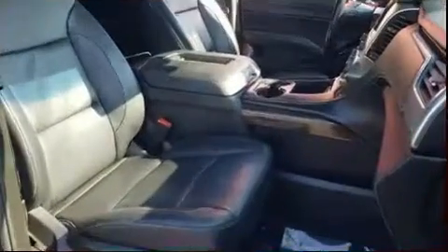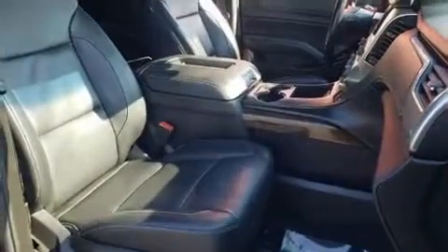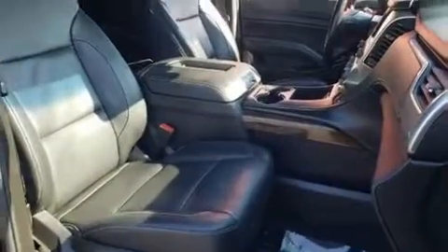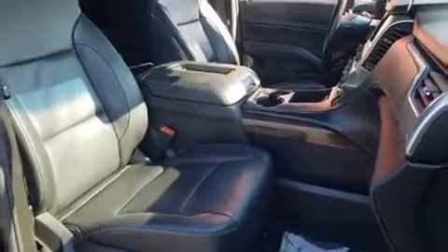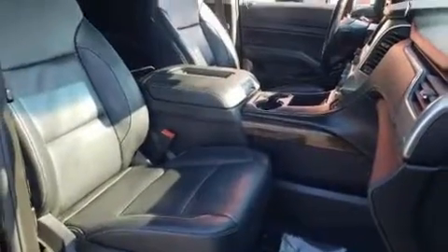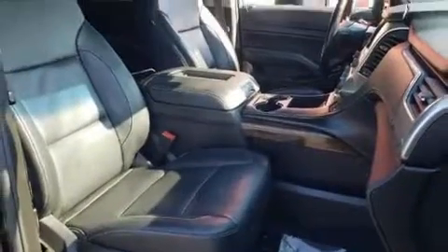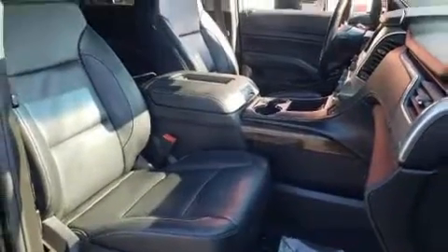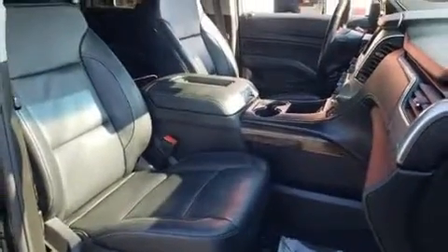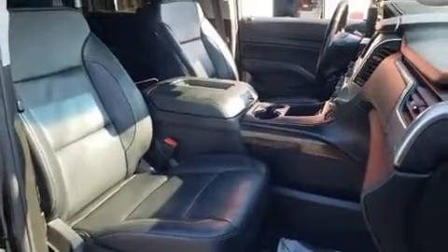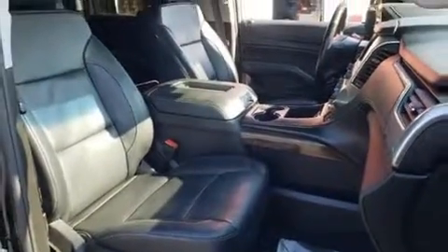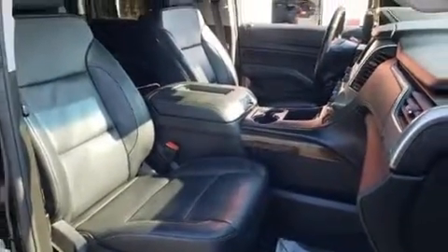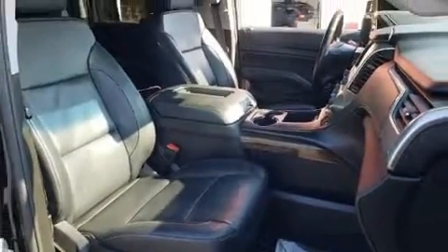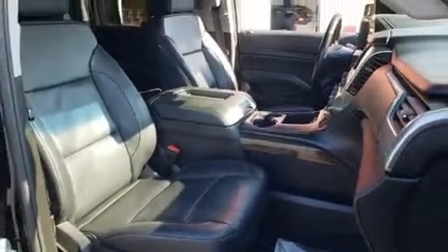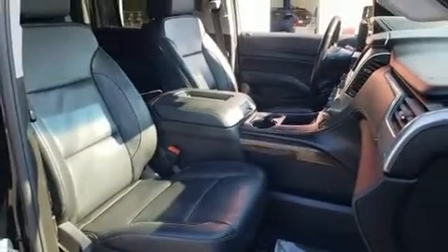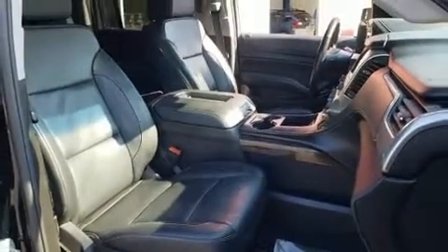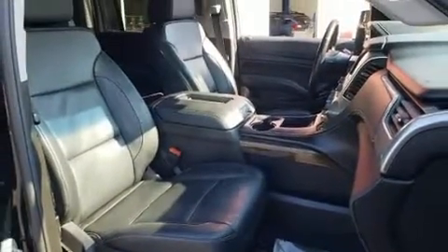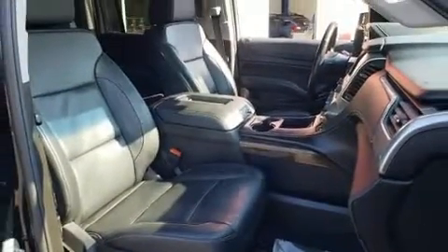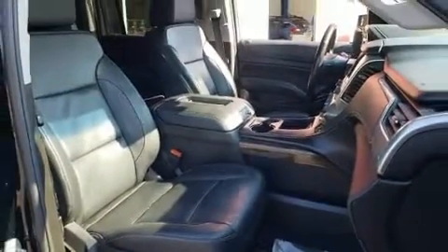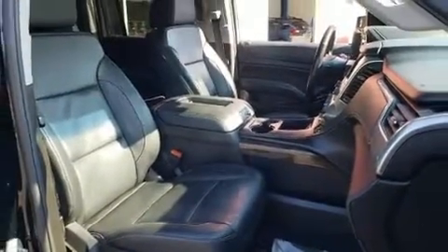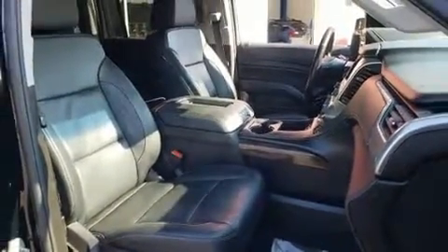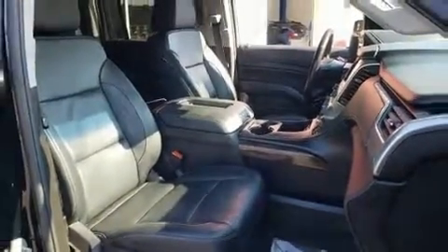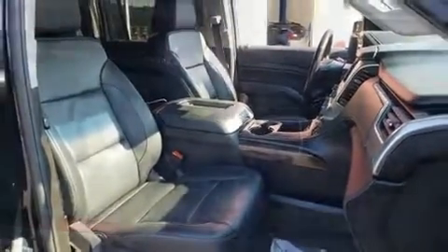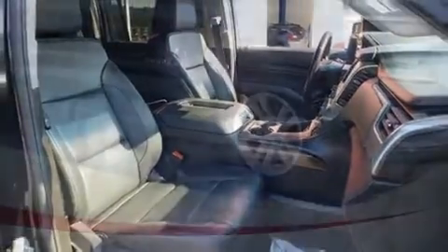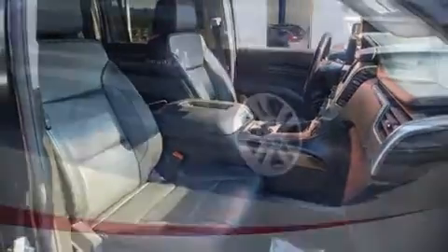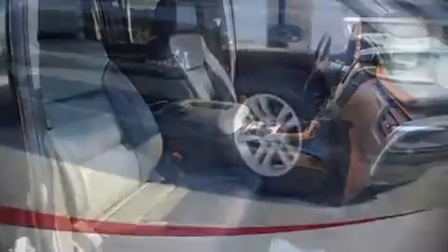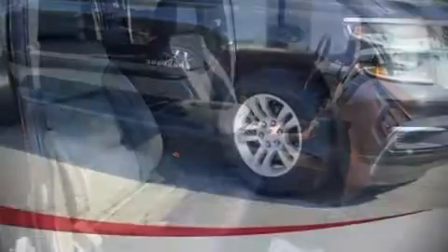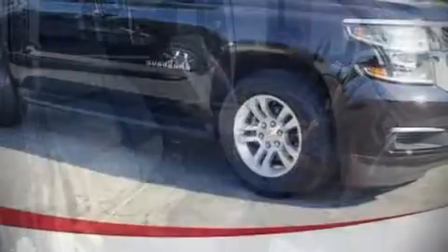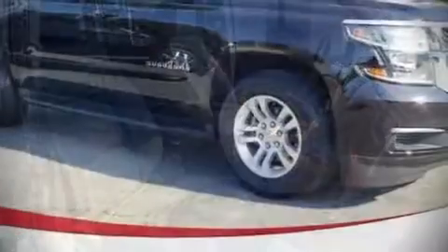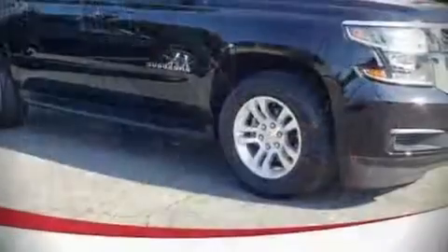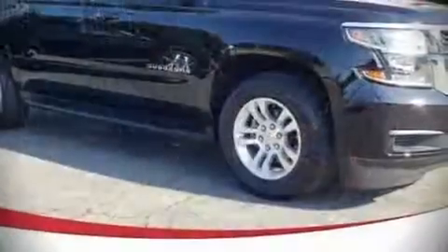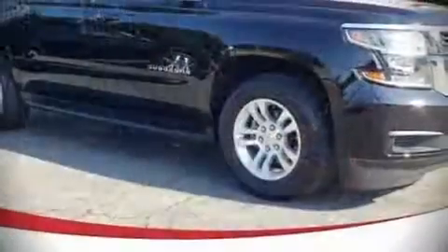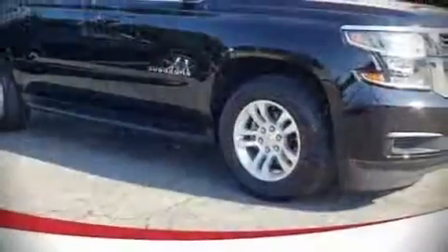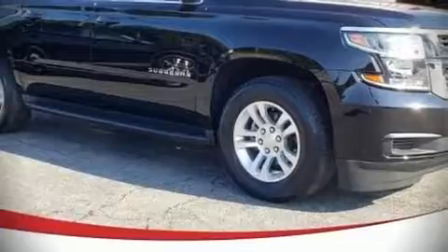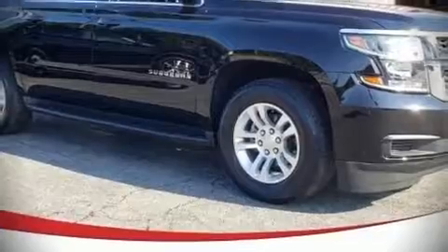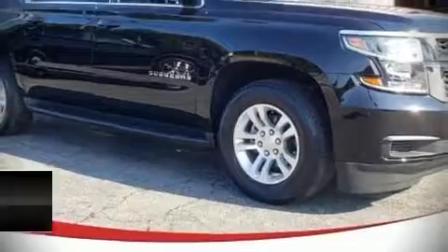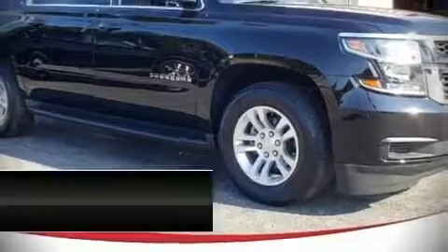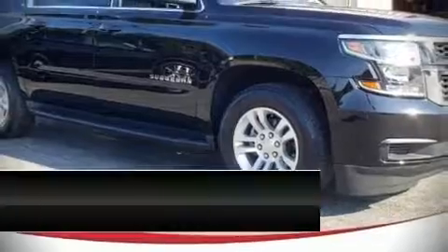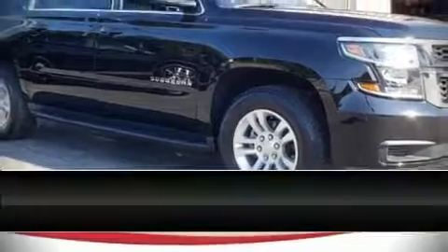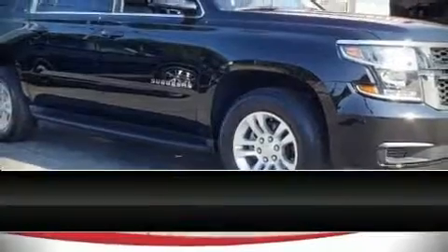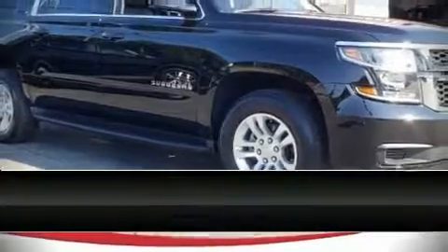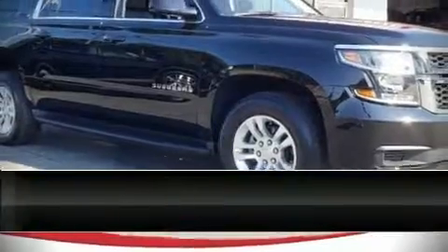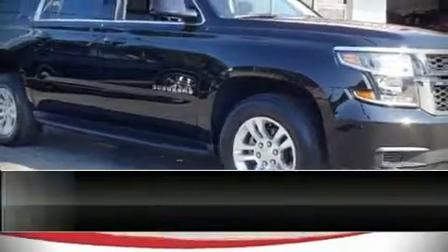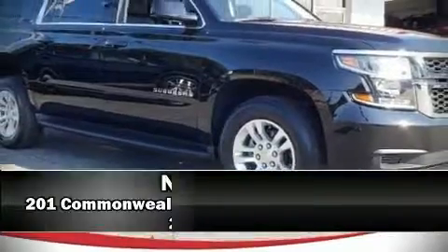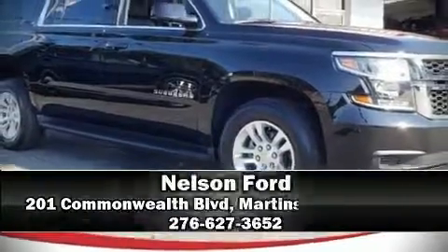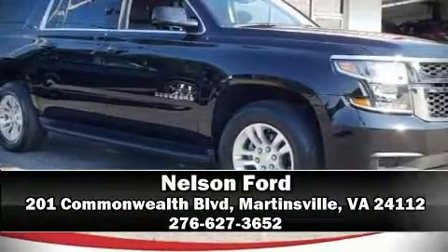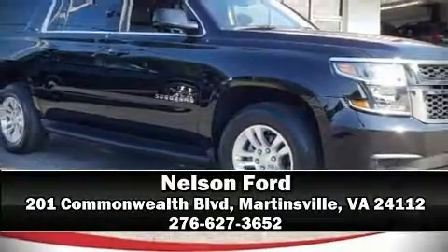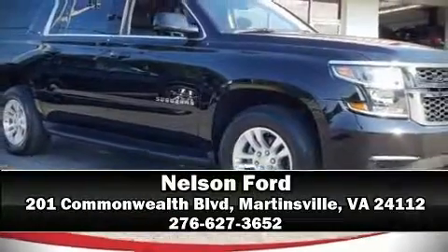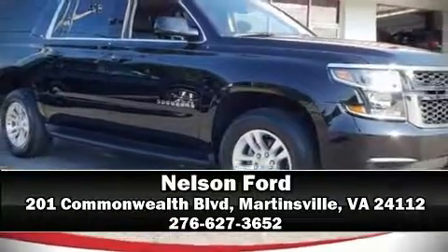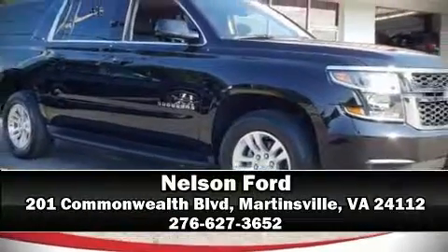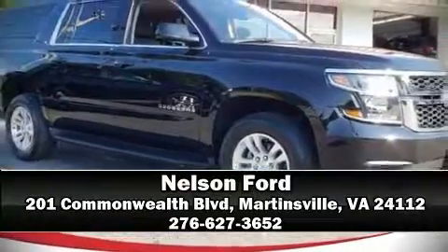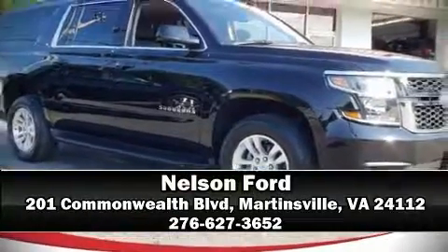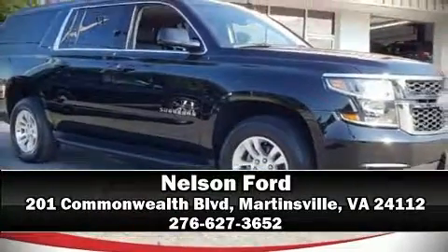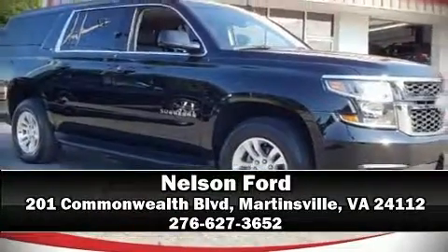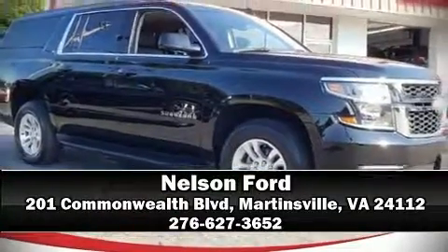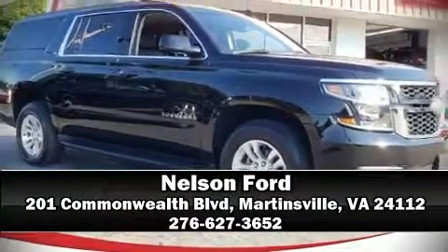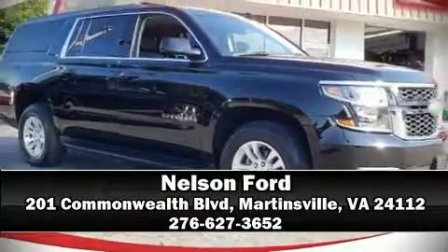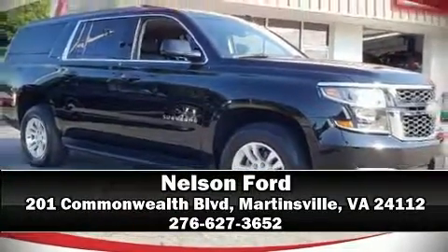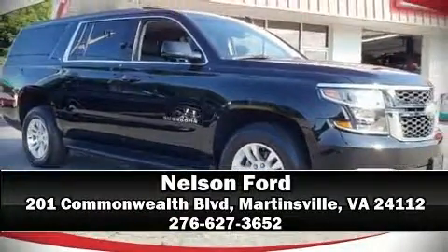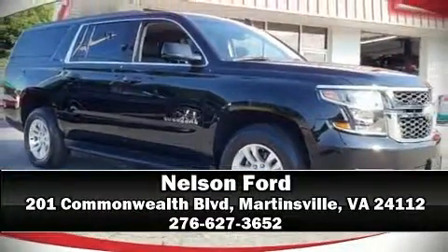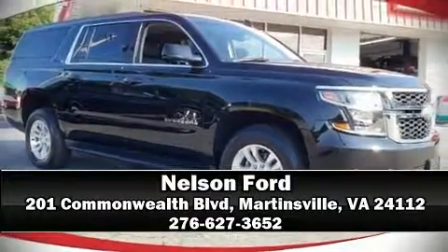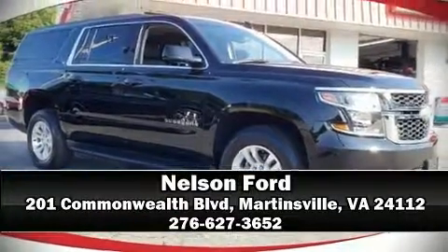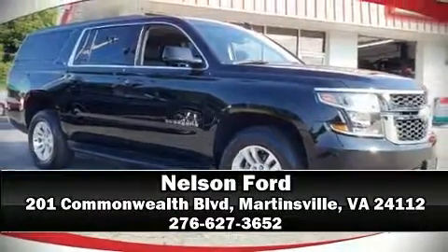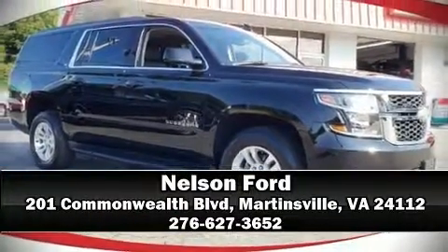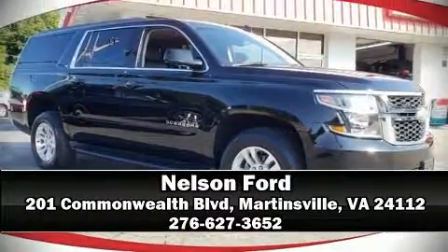Our team is professional and we offer a no-pressure environment. Stop in and take a test drive. Thank you!